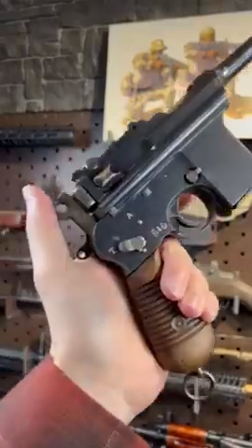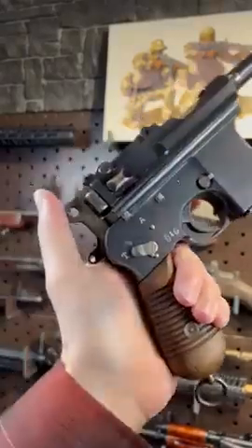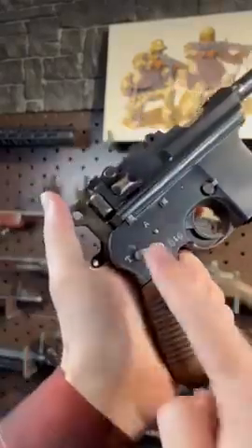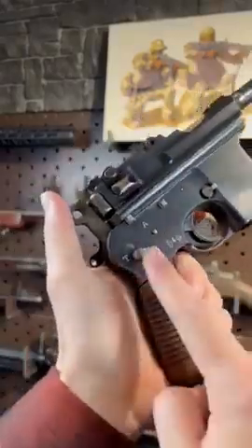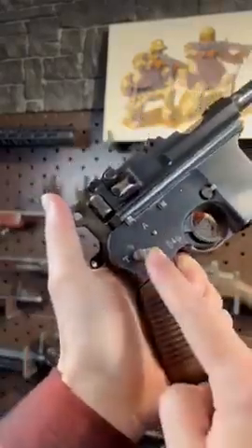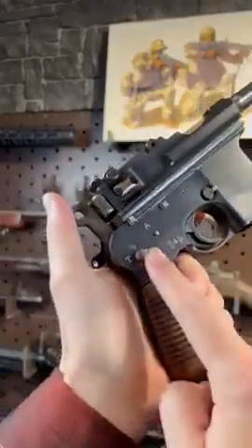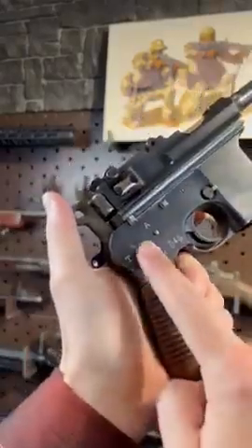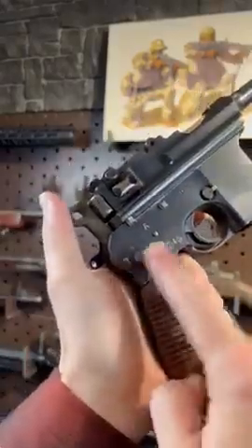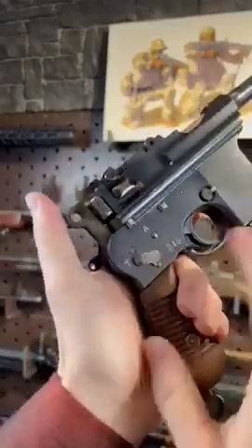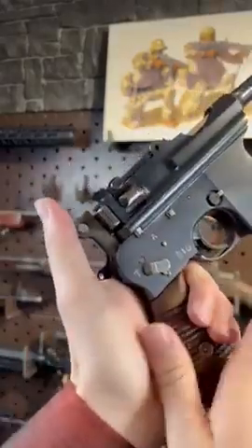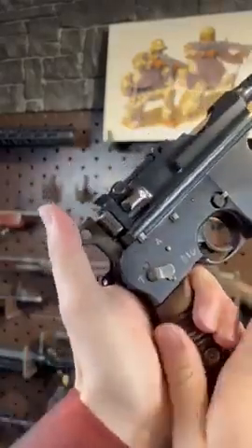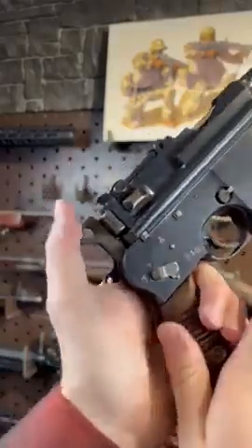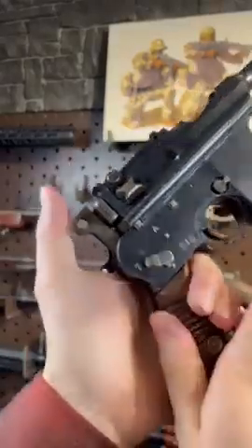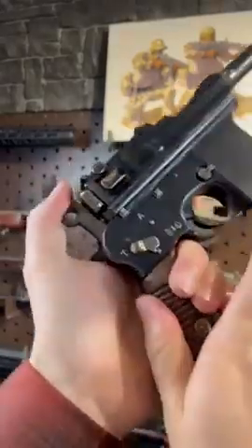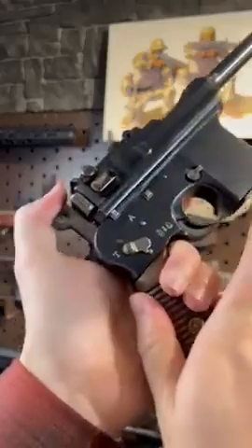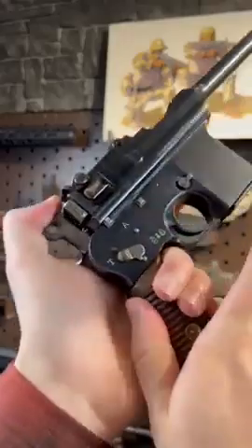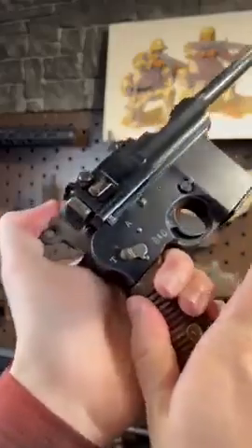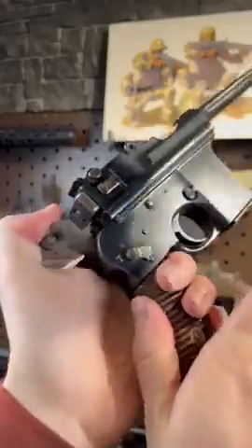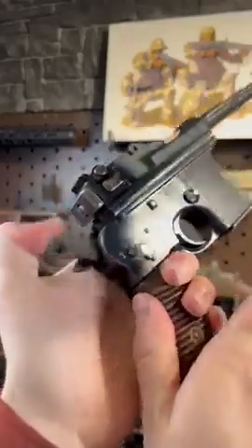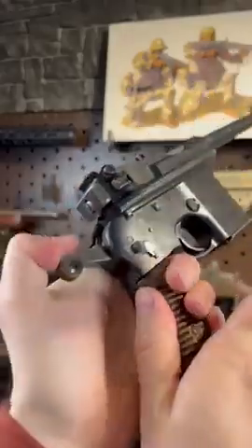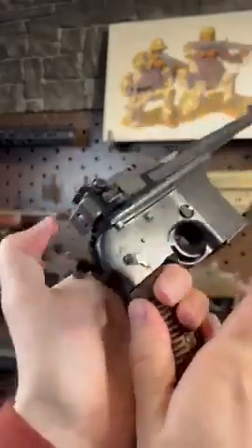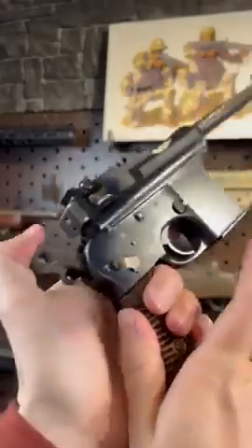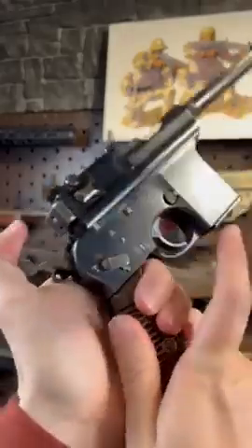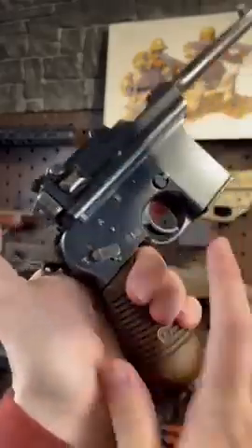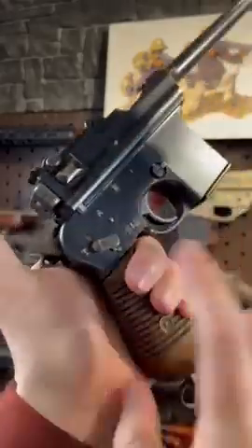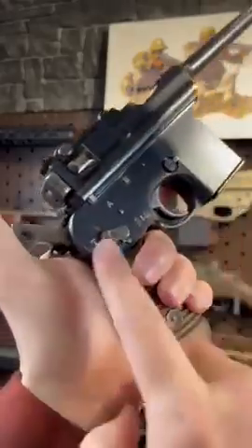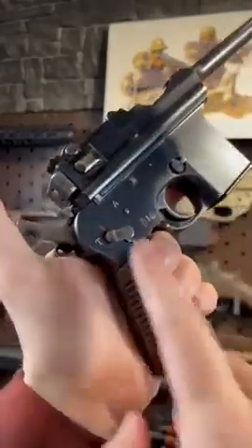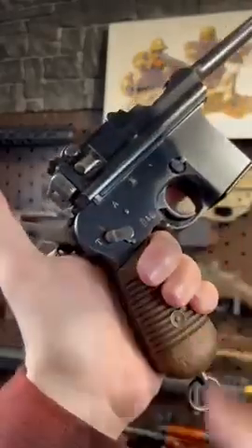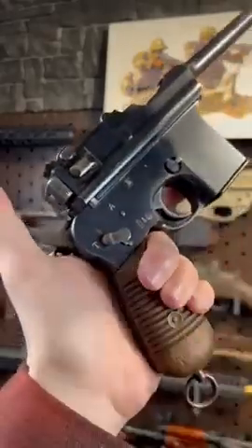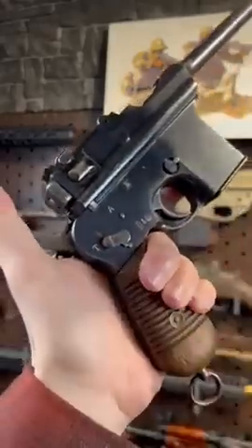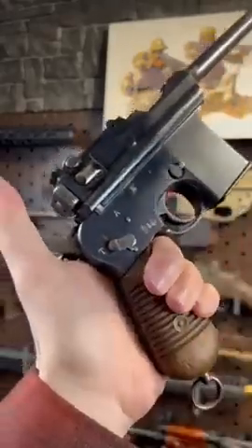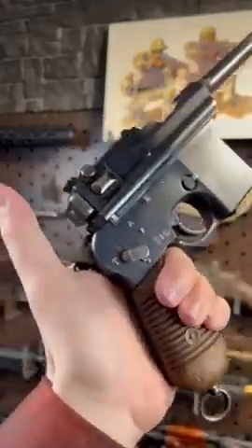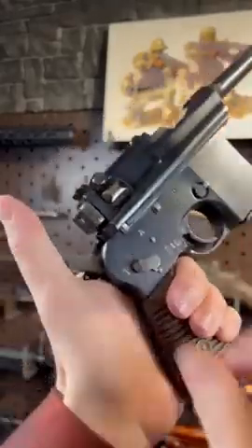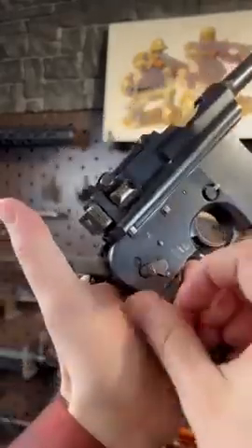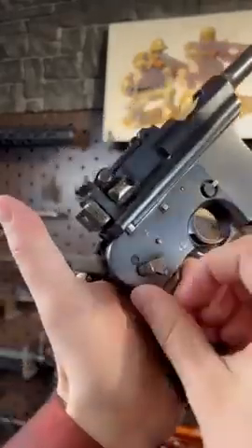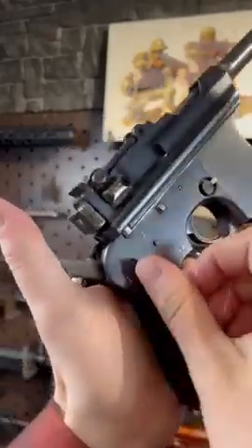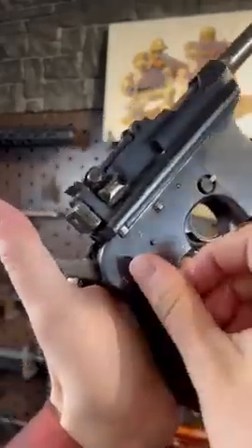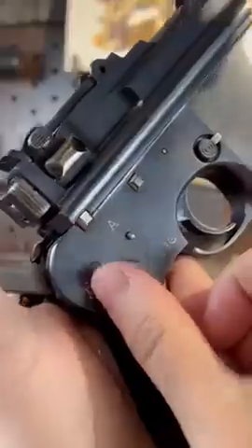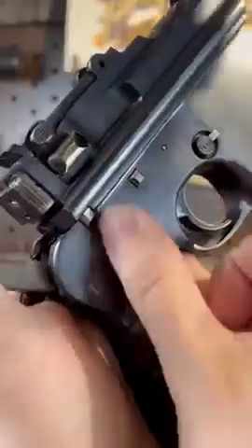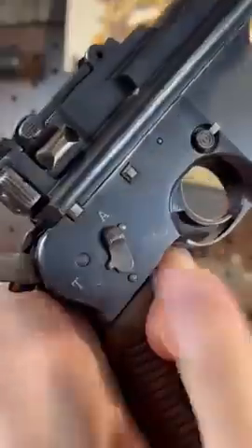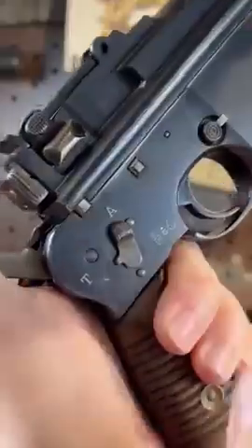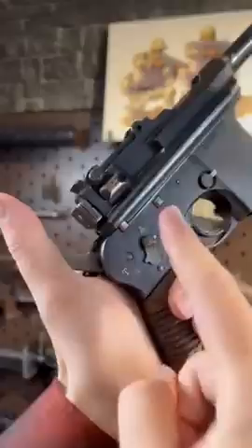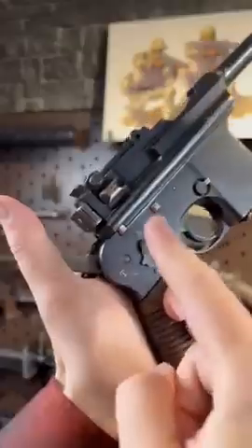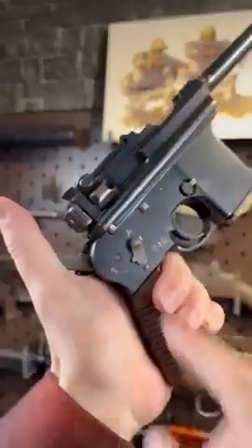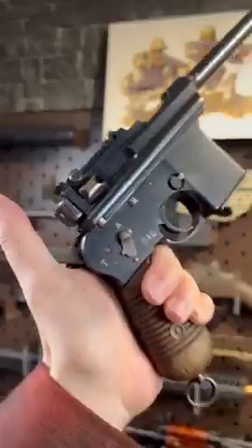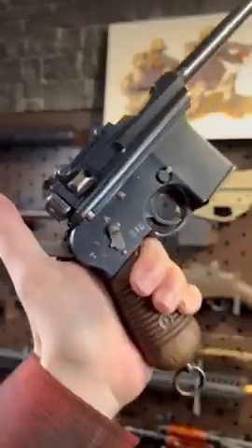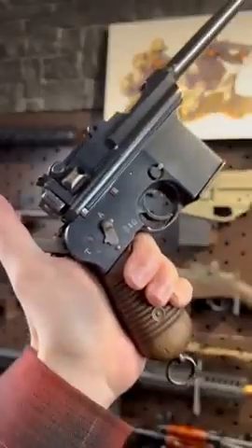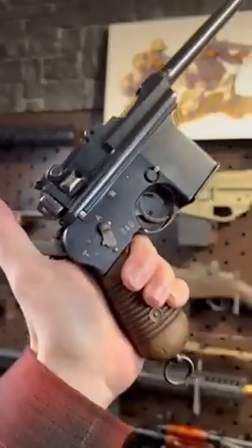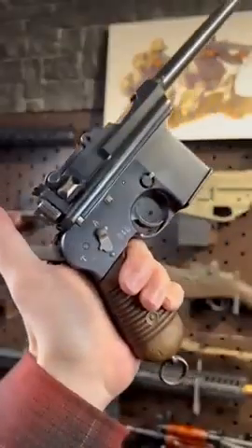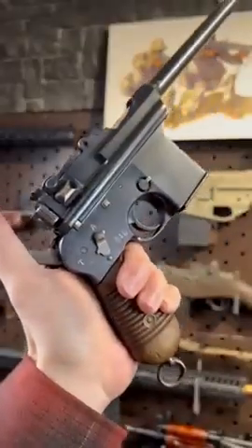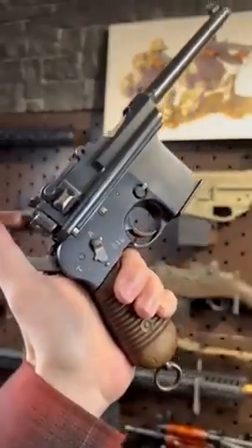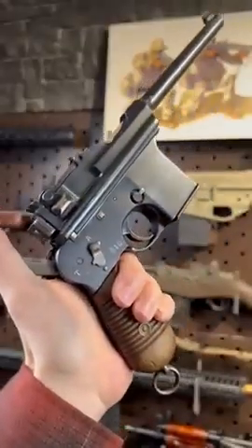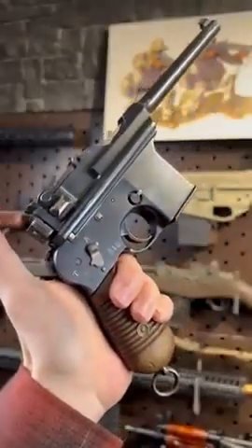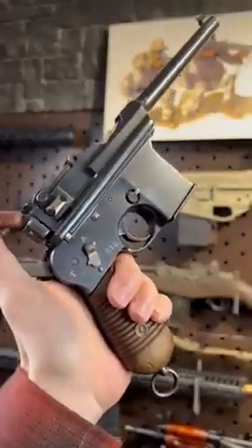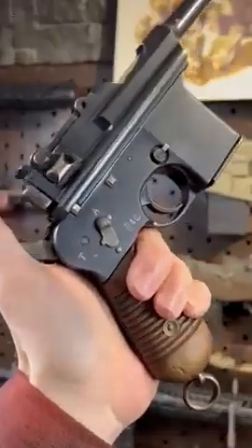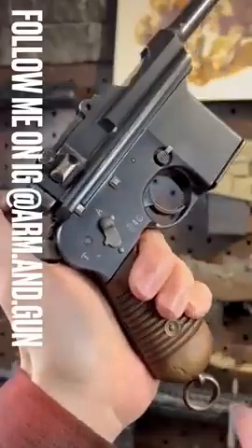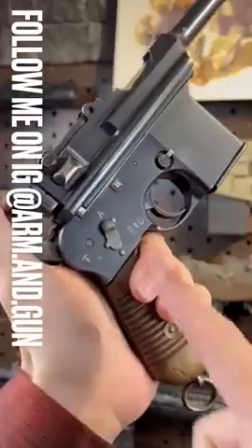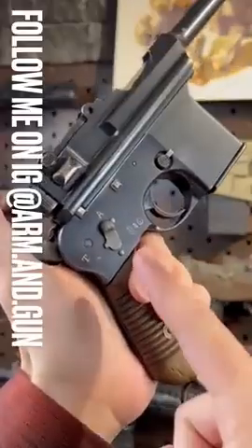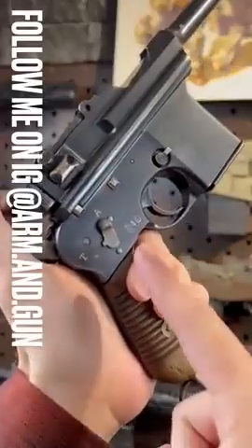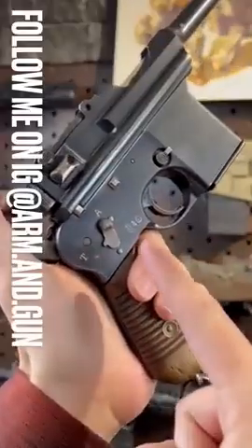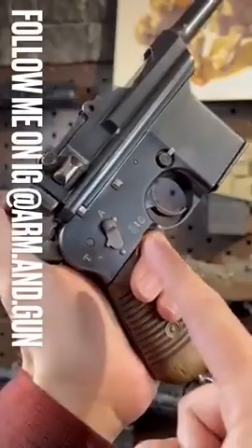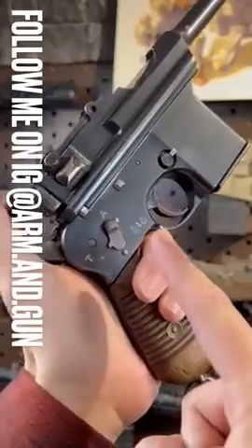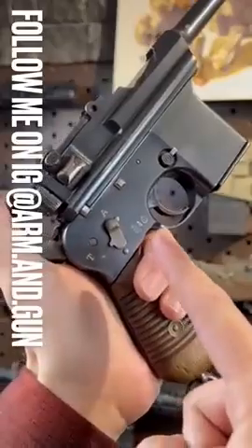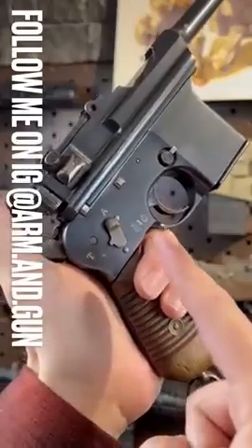This little switch takes you from T — which I don't know what that means, but semi-automatic — to A for awesome. And Armandgun.